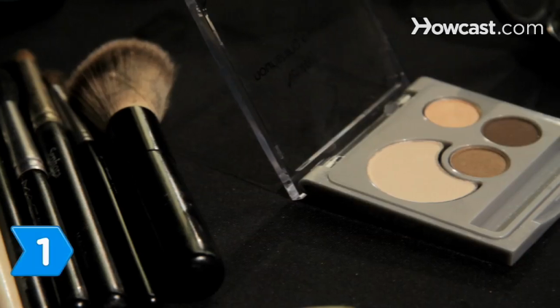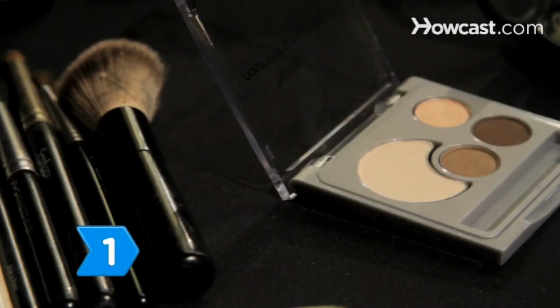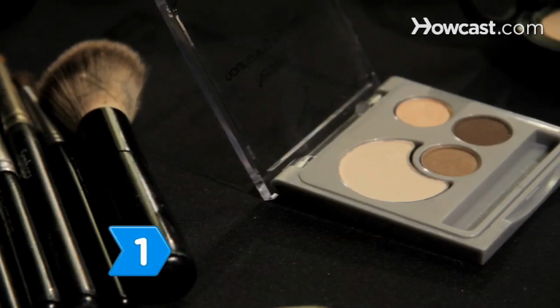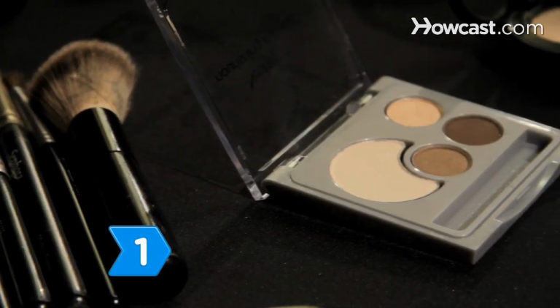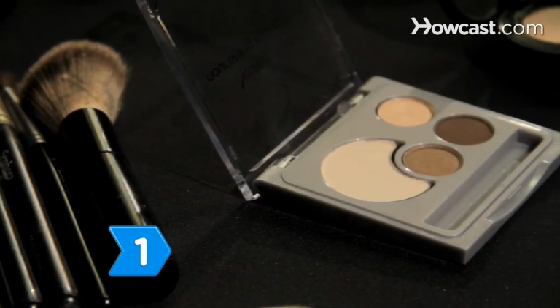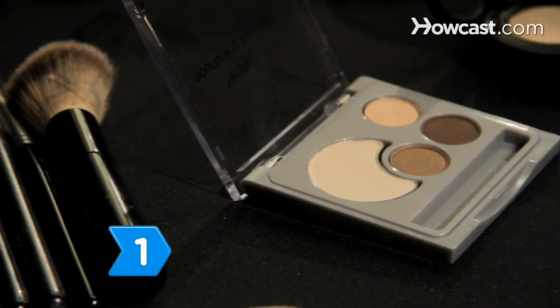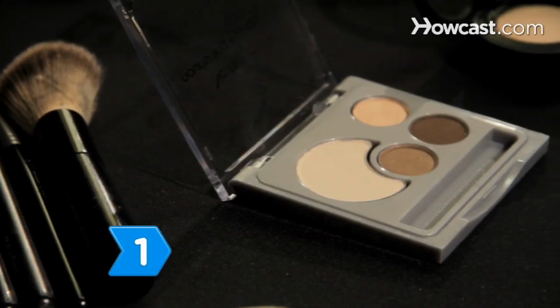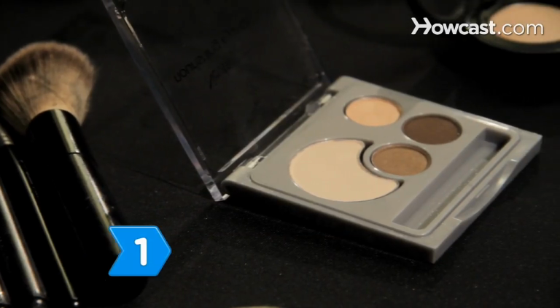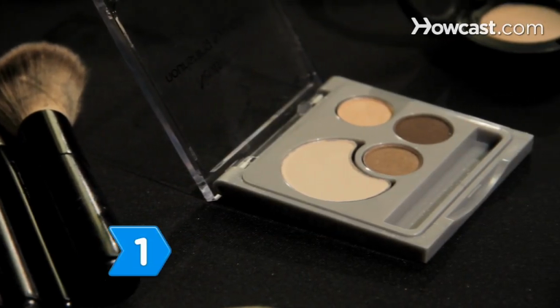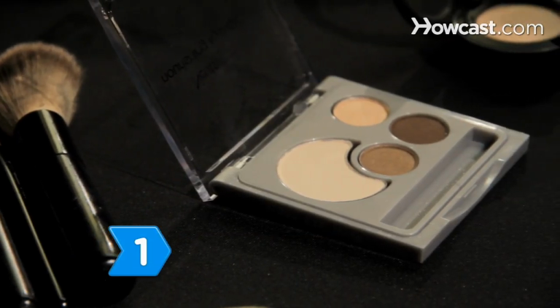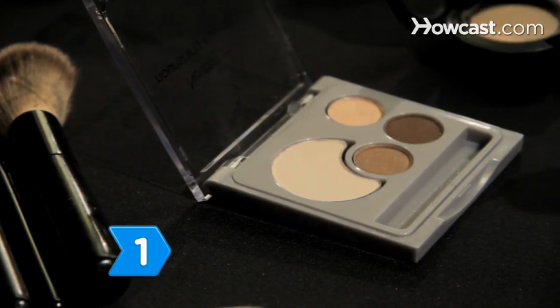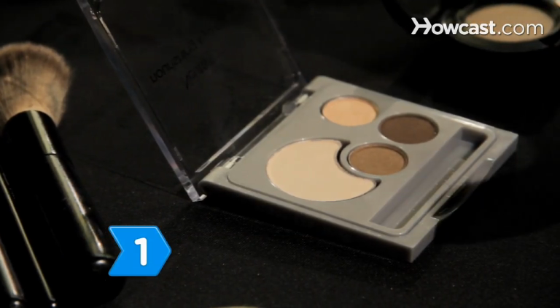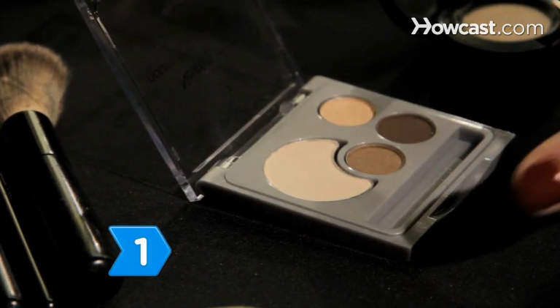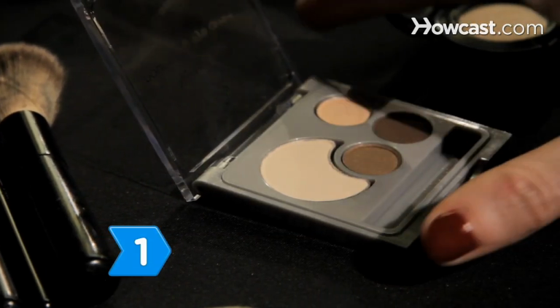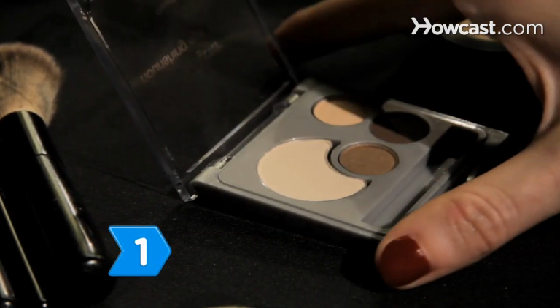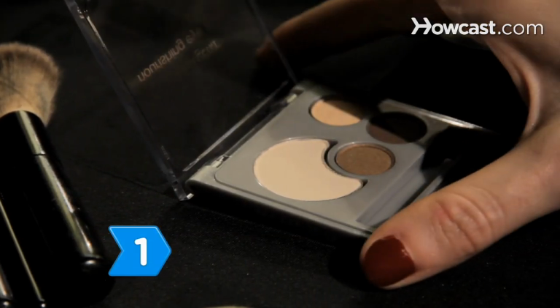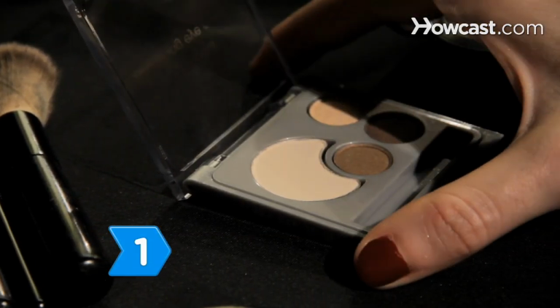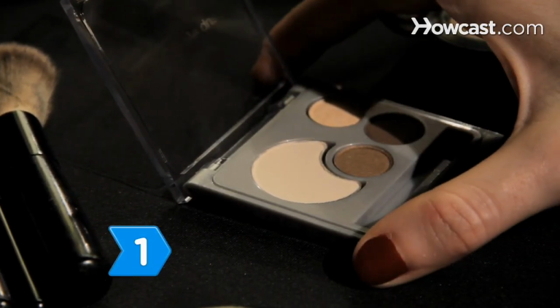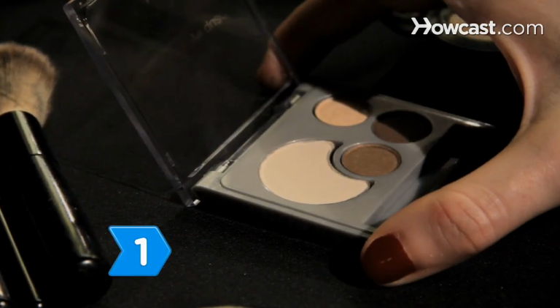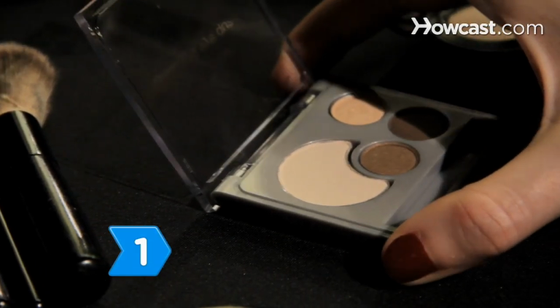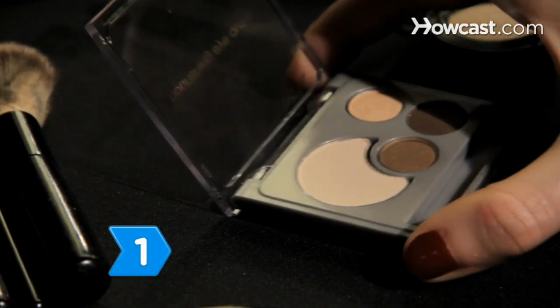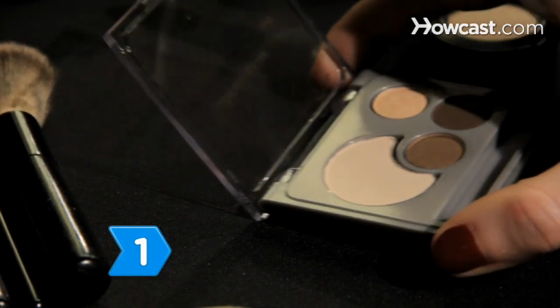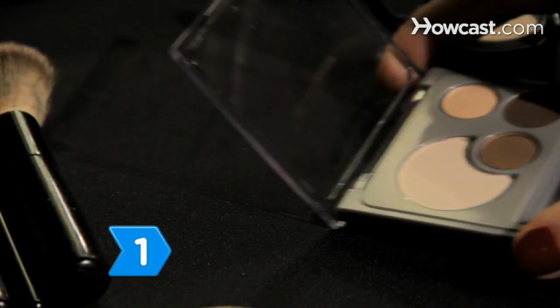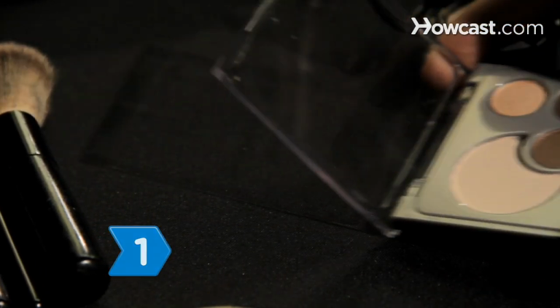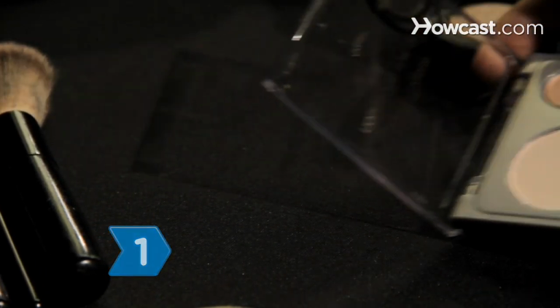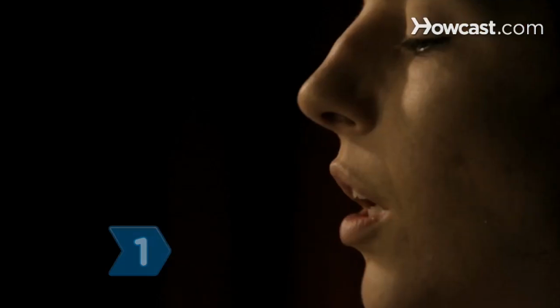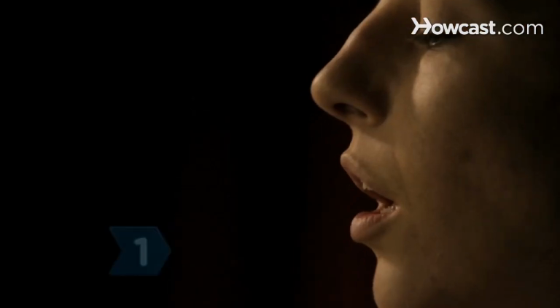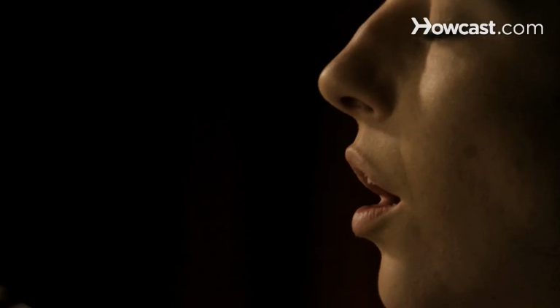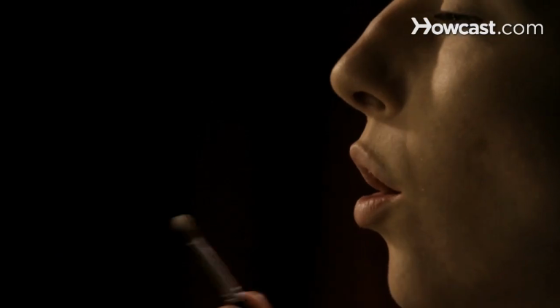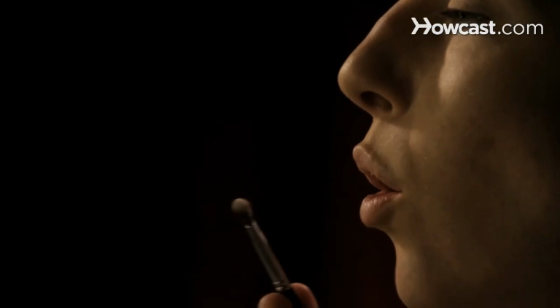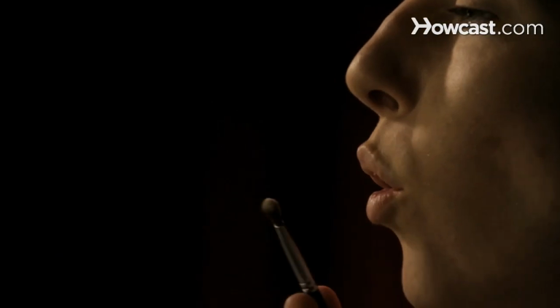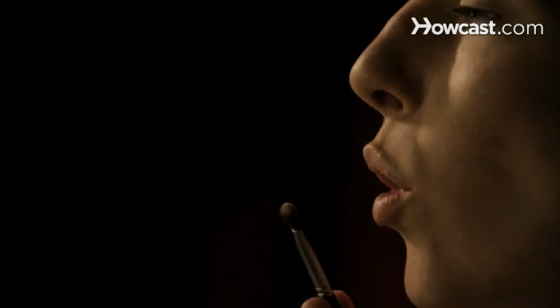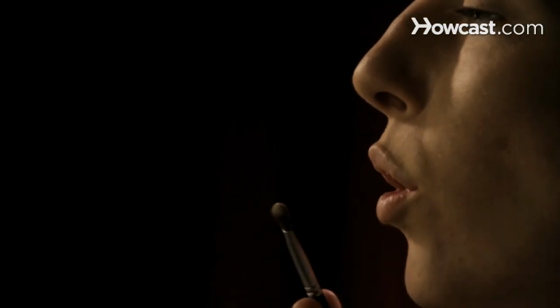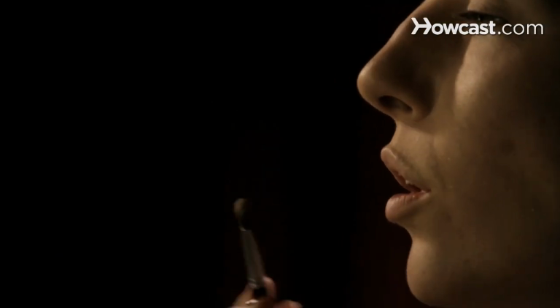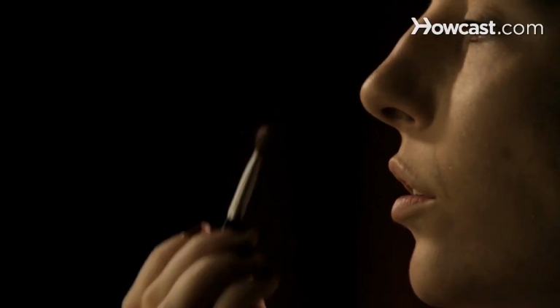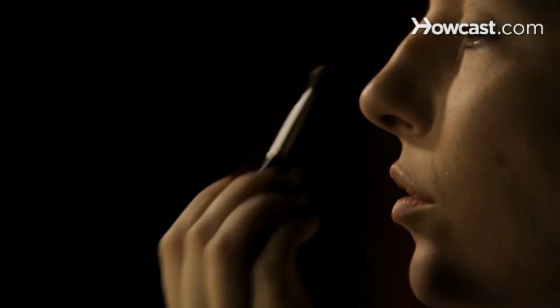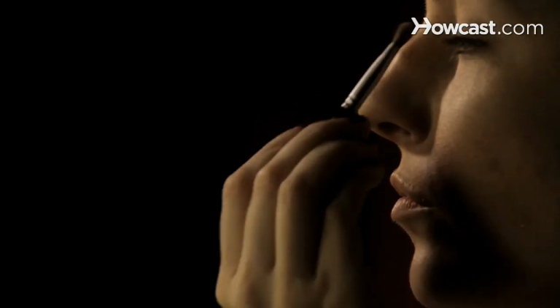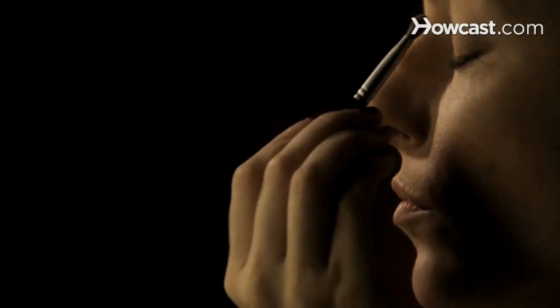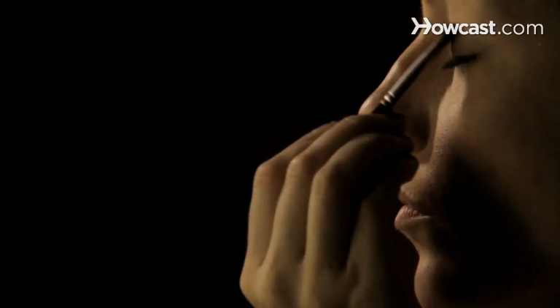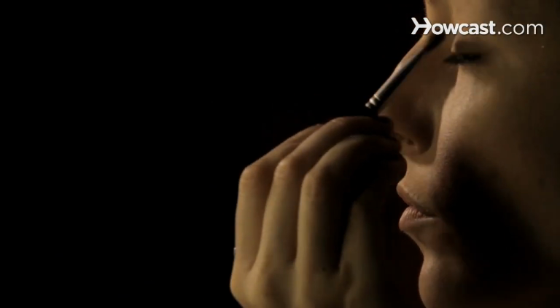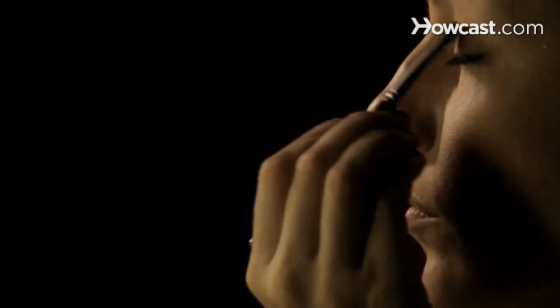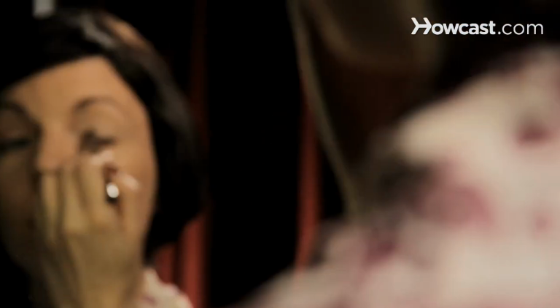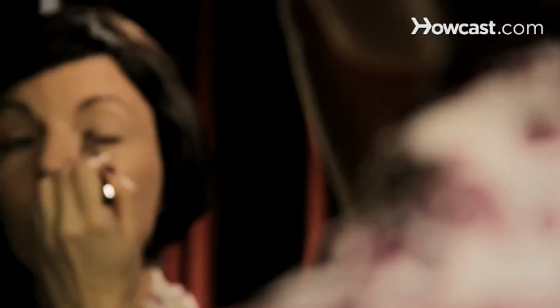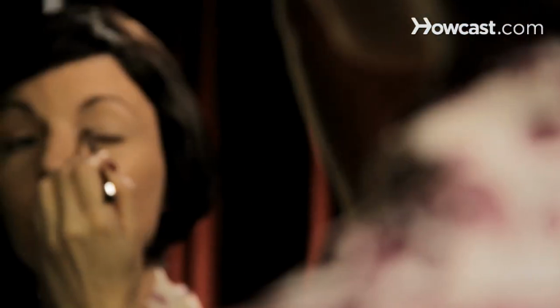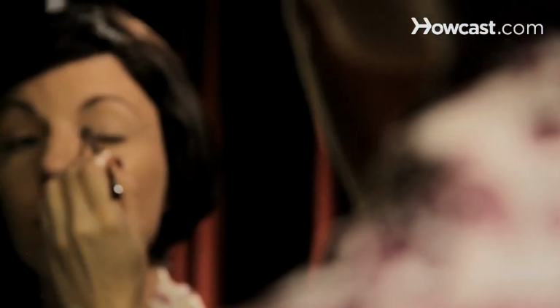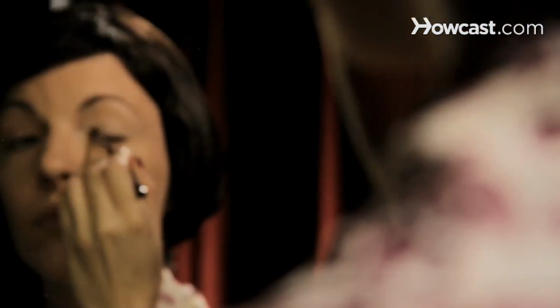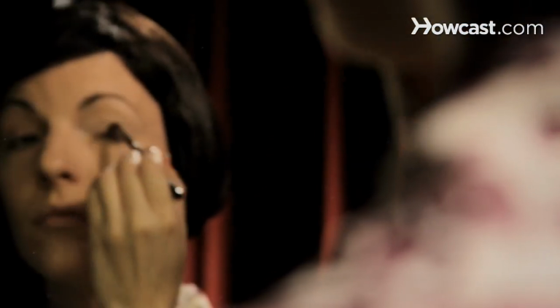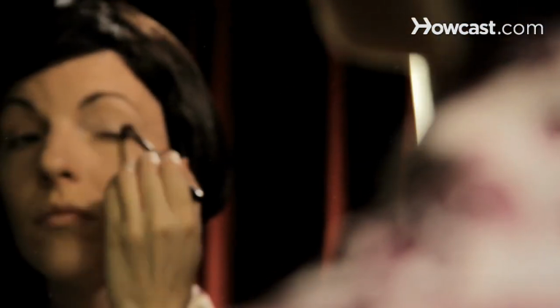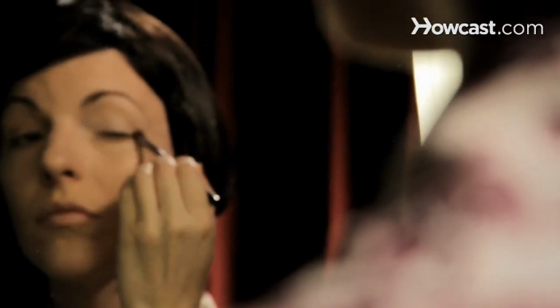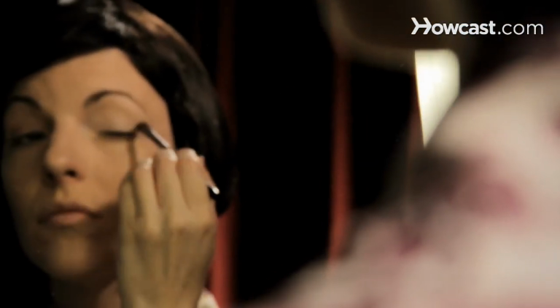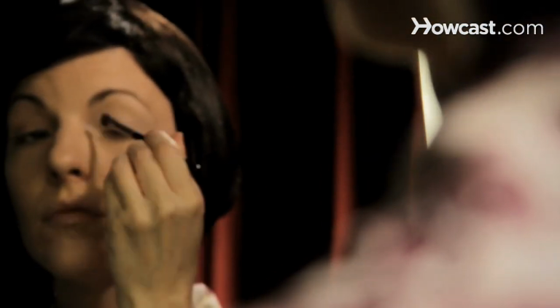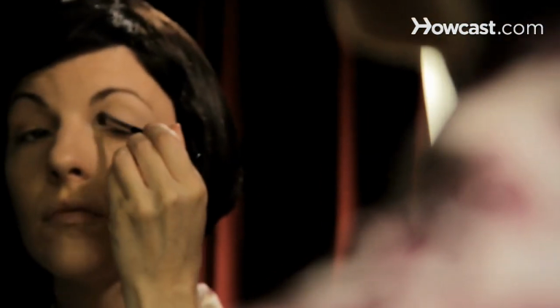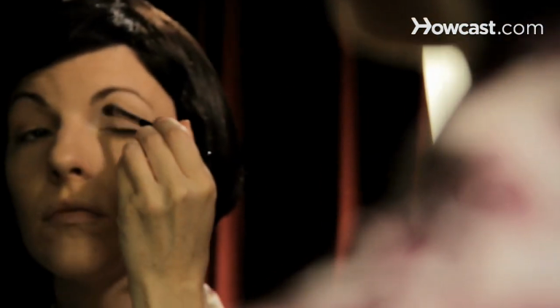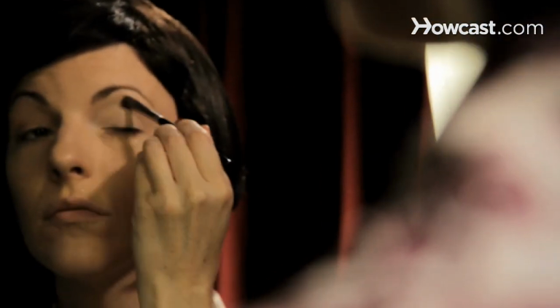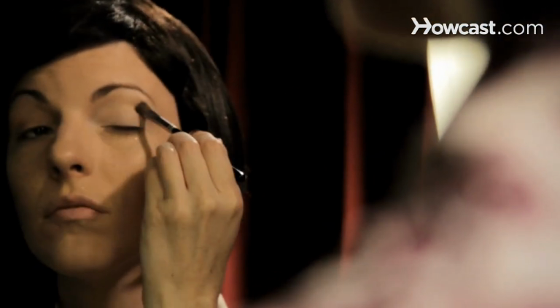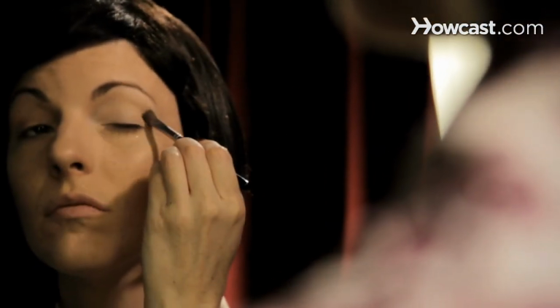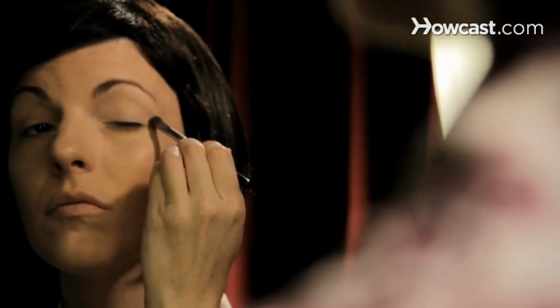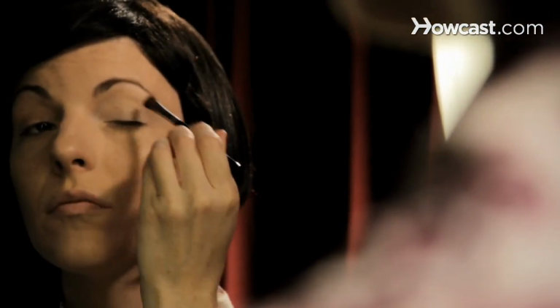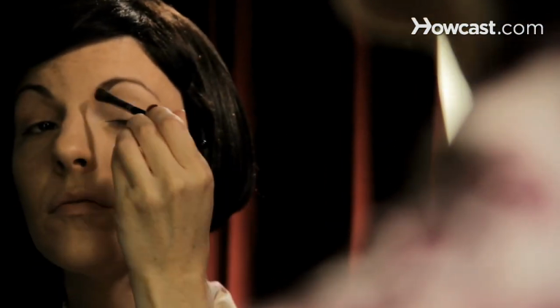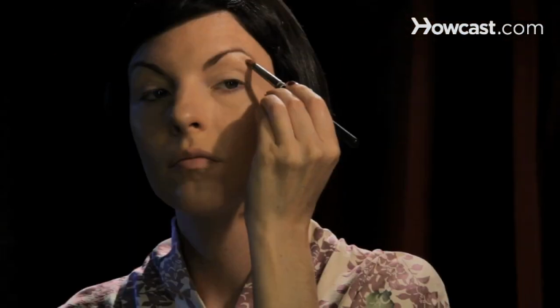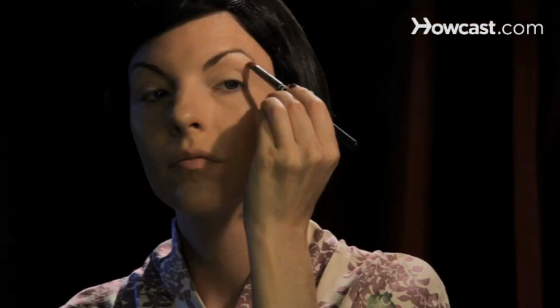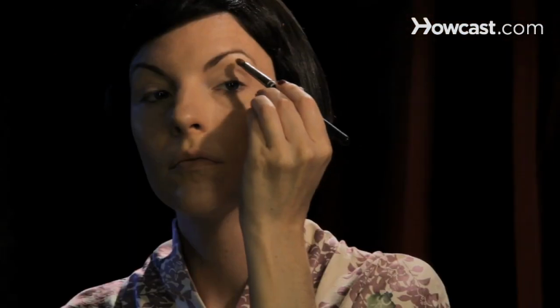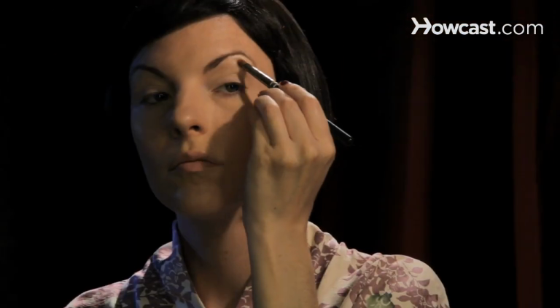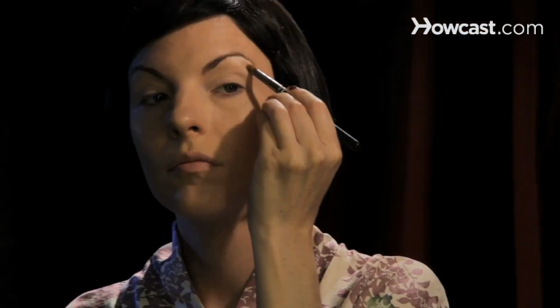Step 1. Apply a neutral eyelid base from lash line to eyebrows, then brush a neutral shadow over that.